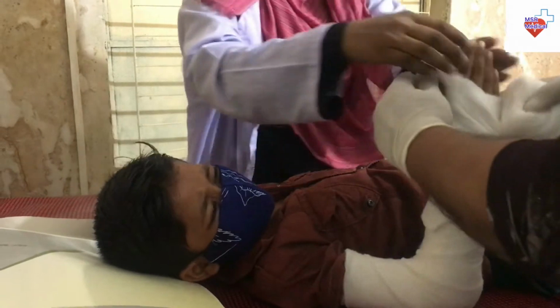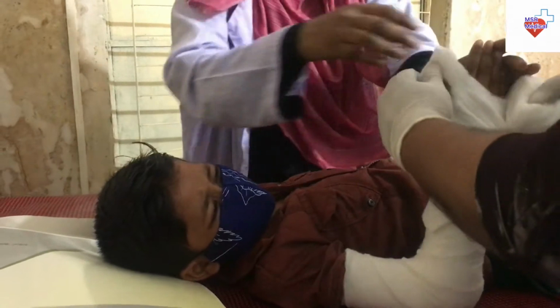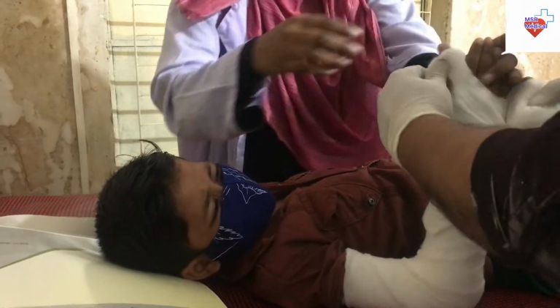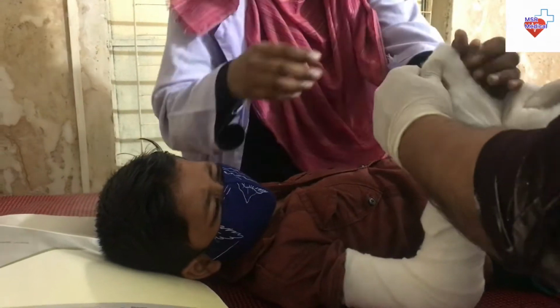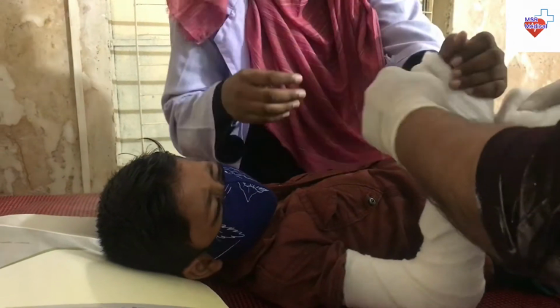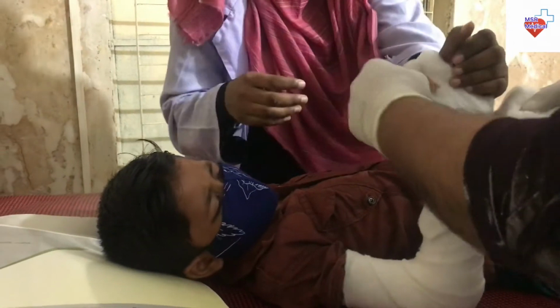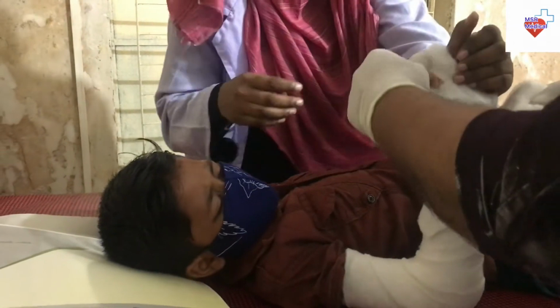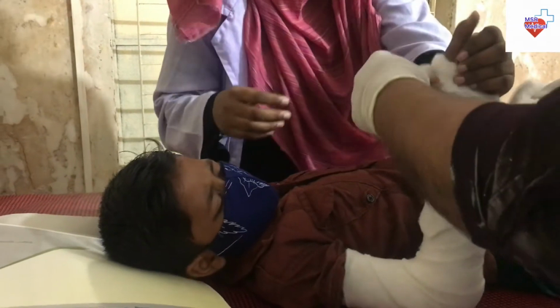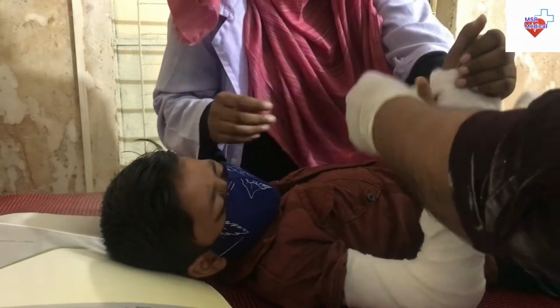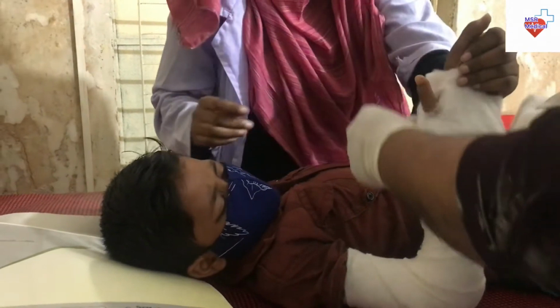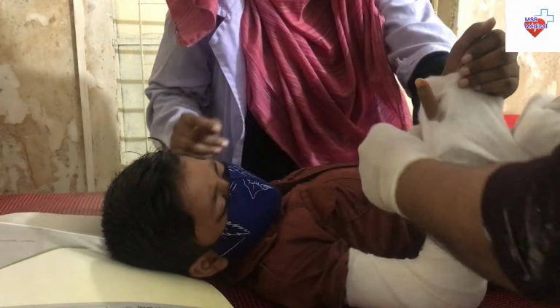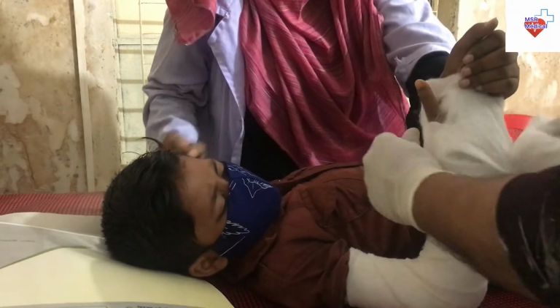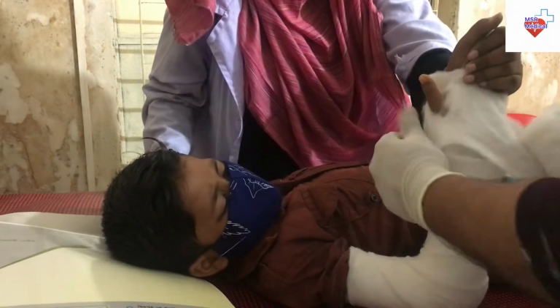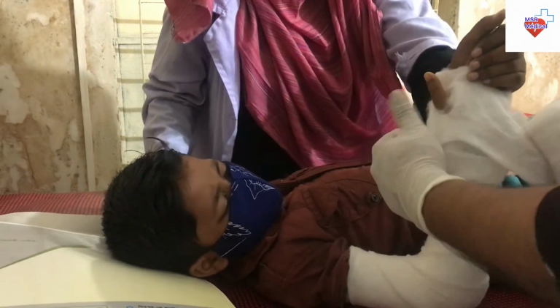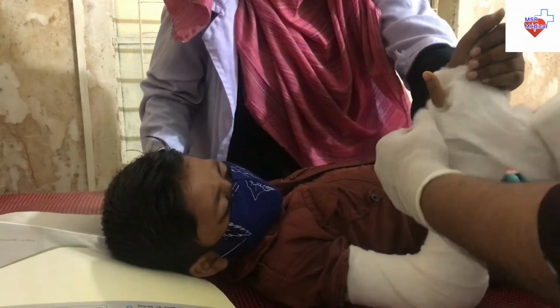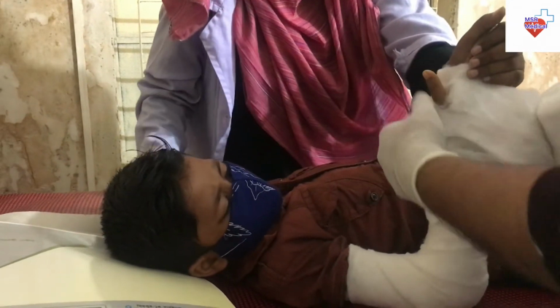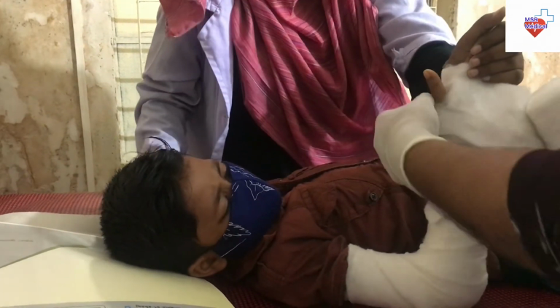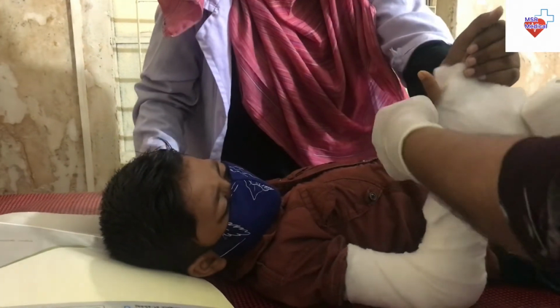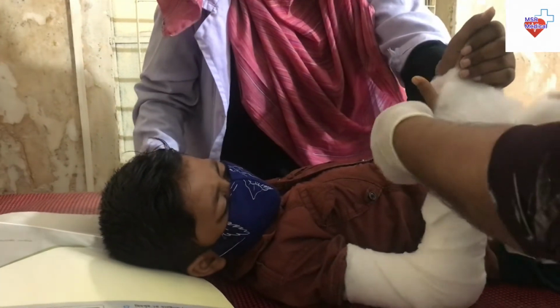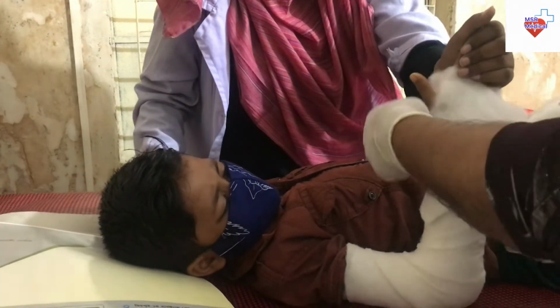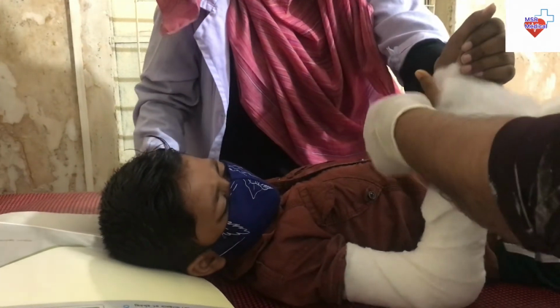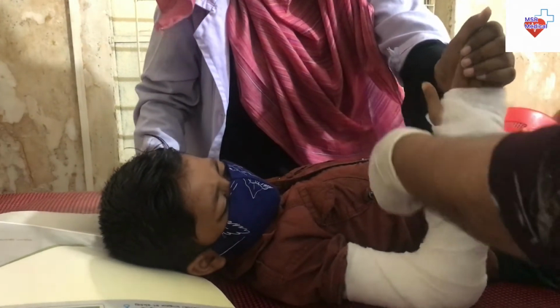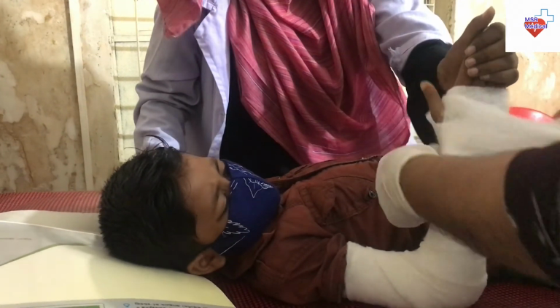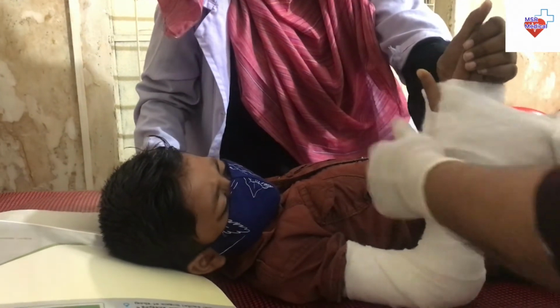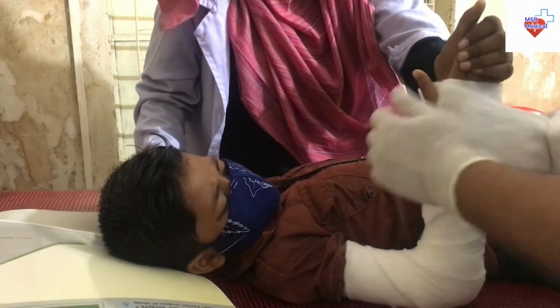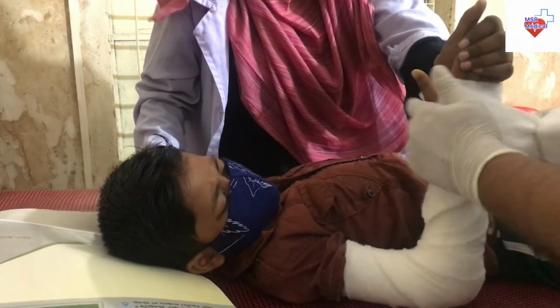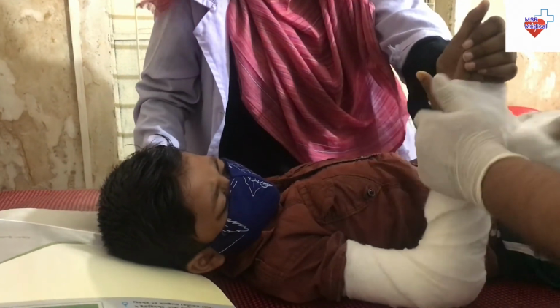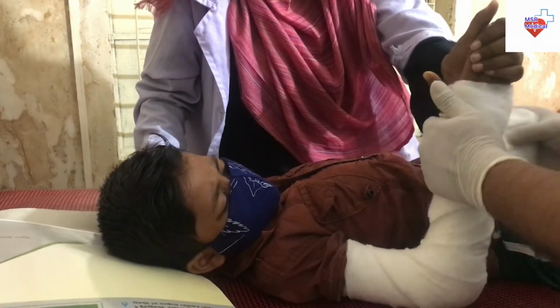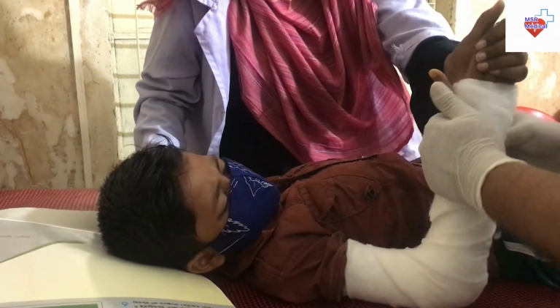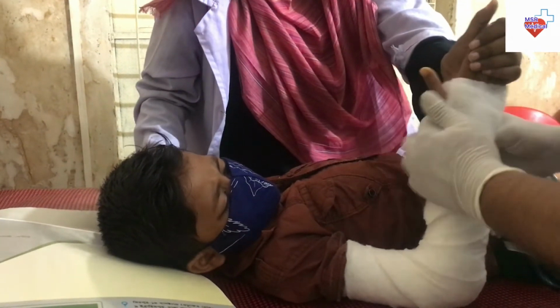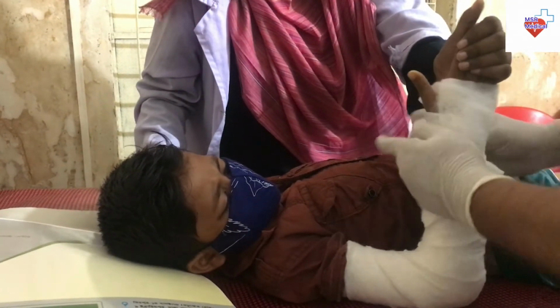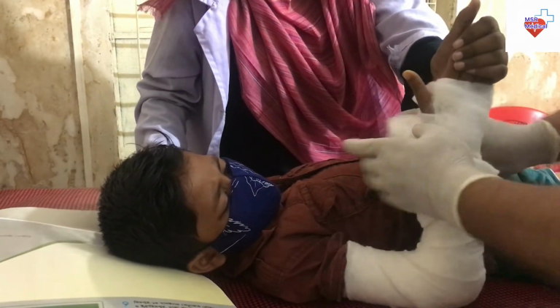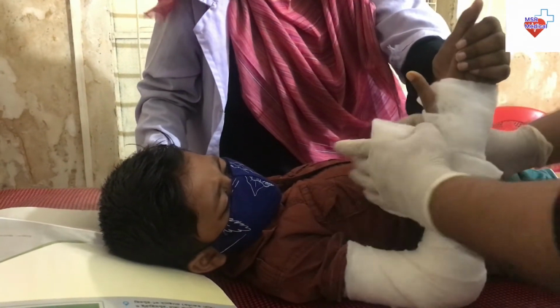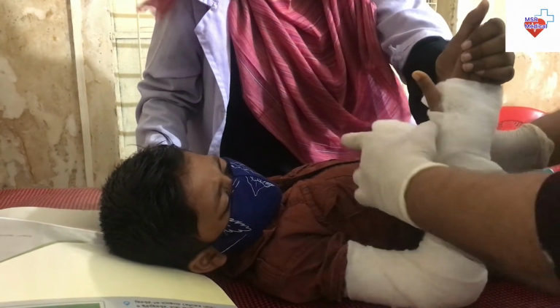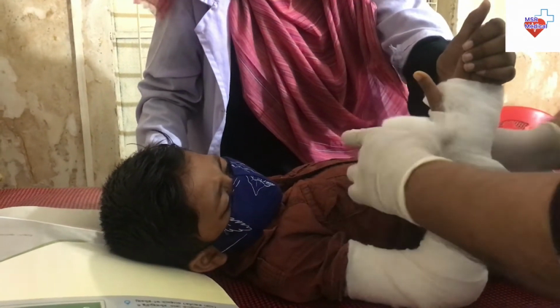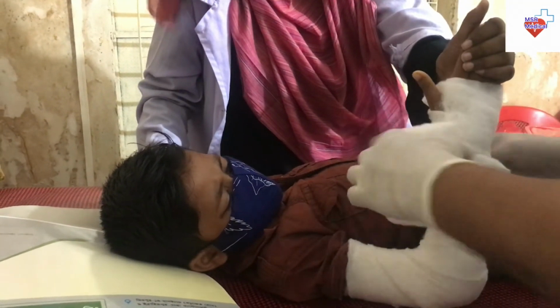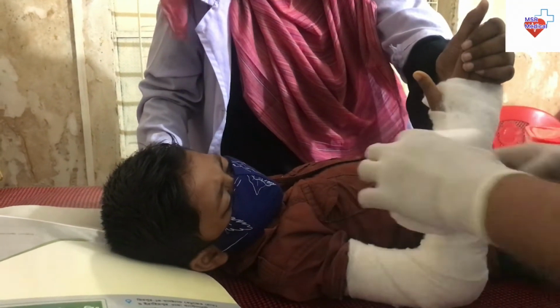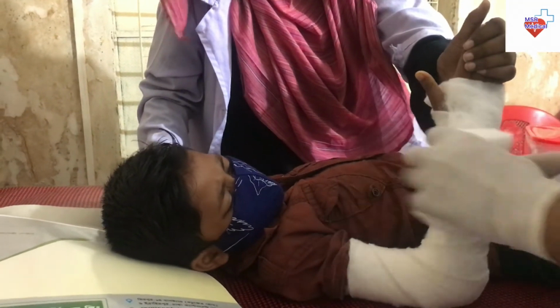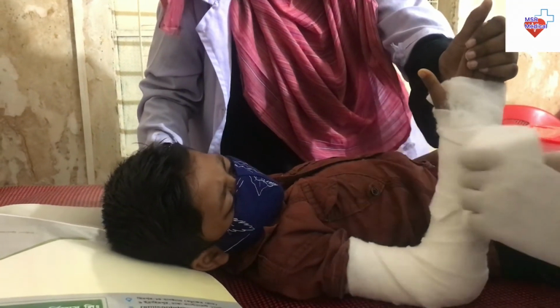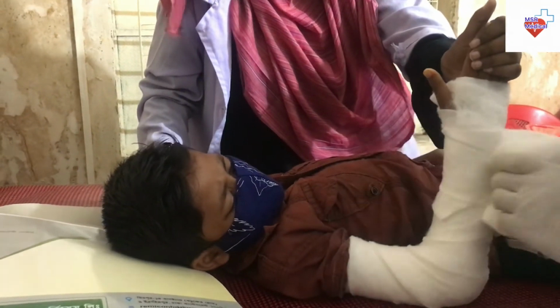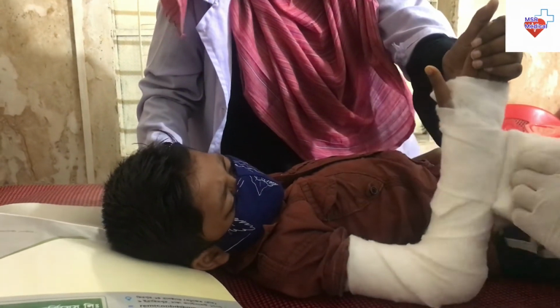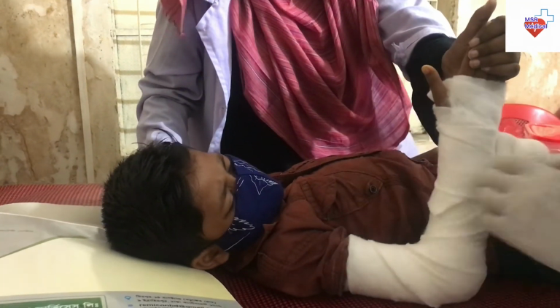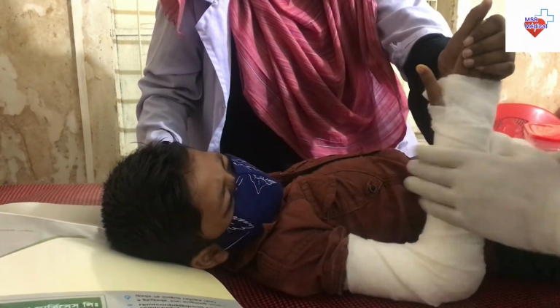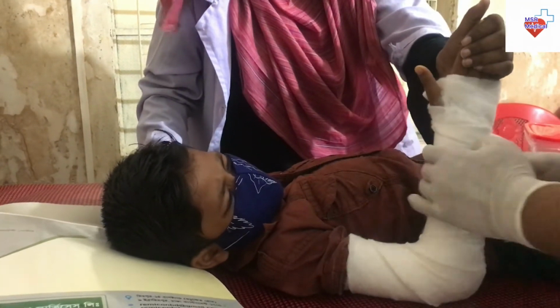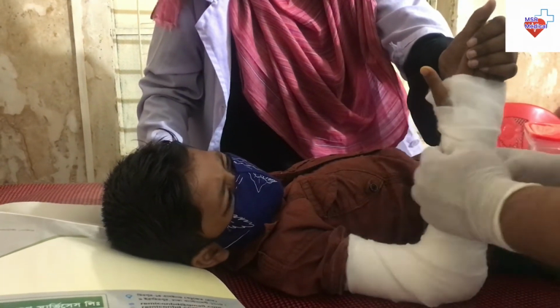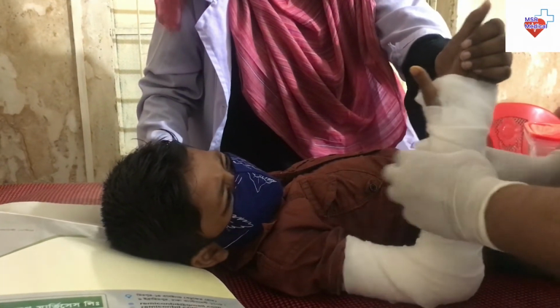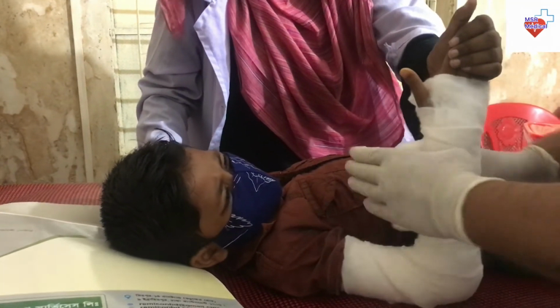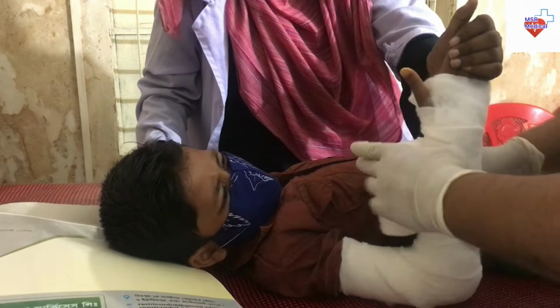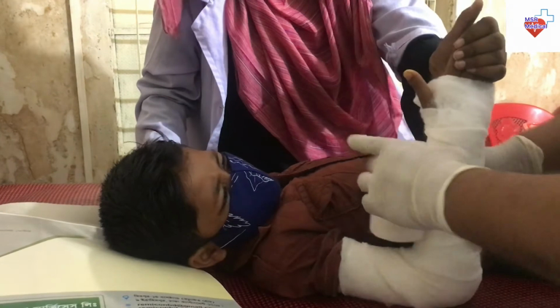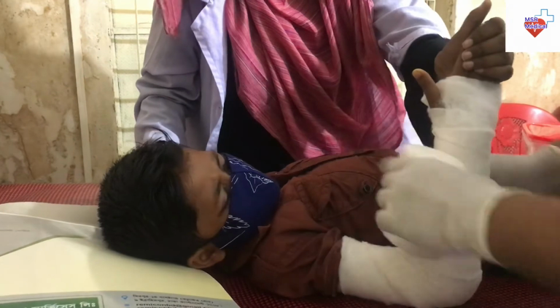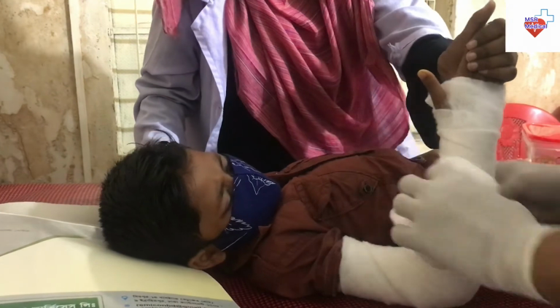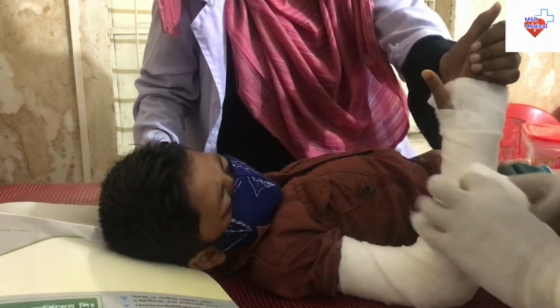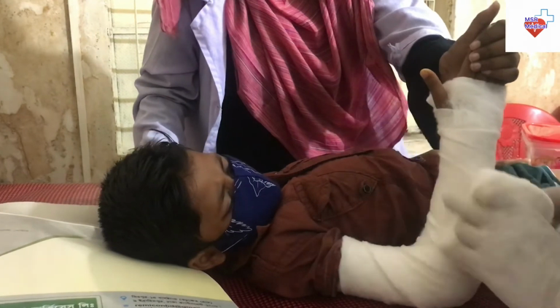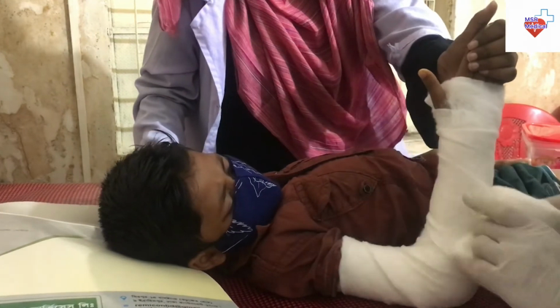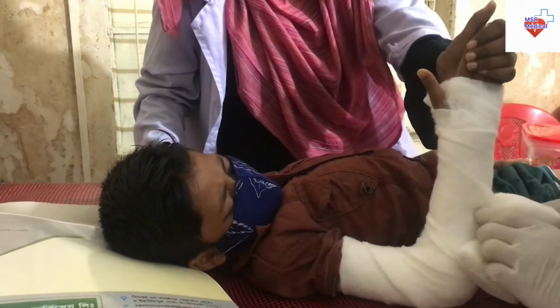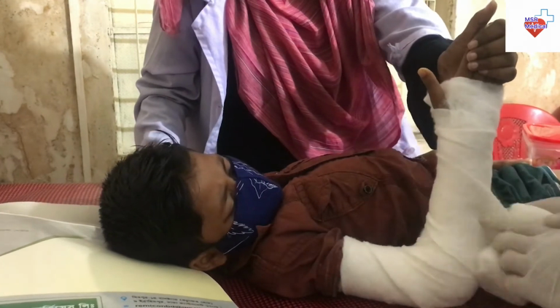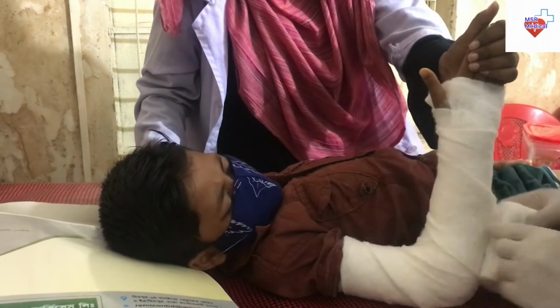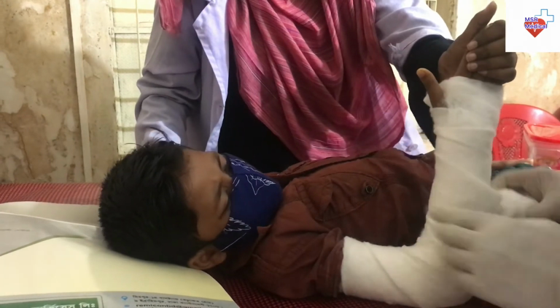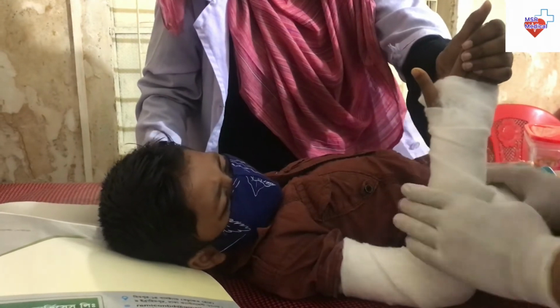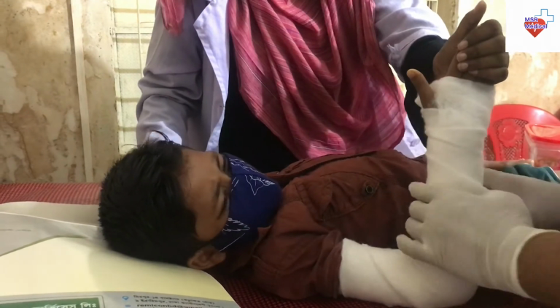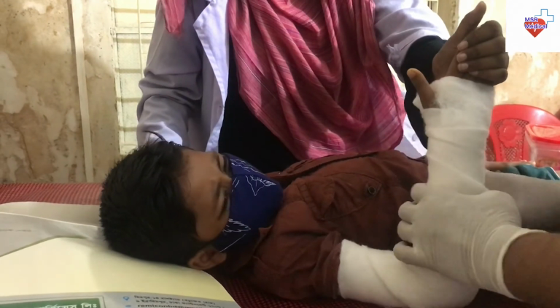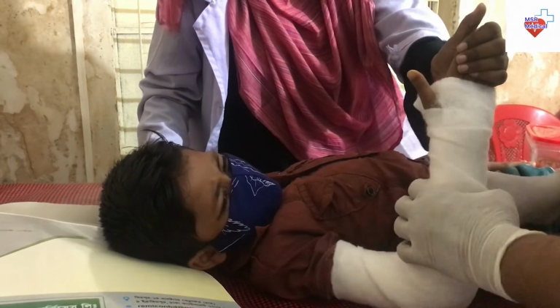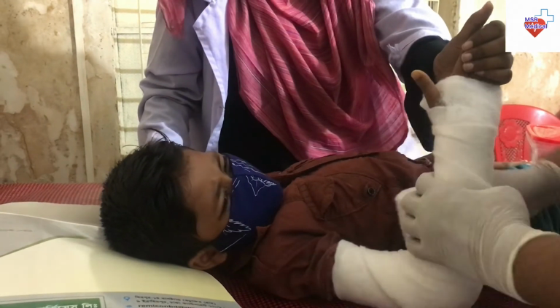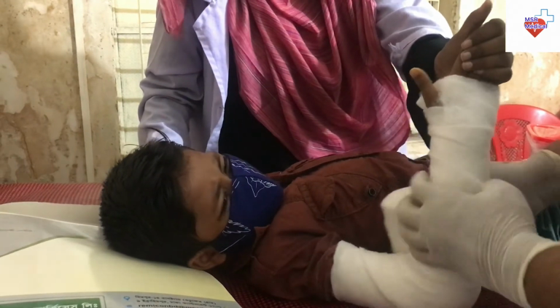Ensure that there are two layers of soft roll on the hand, extending no further than the palmar crease to leave the metacarpophalangeal joints free.